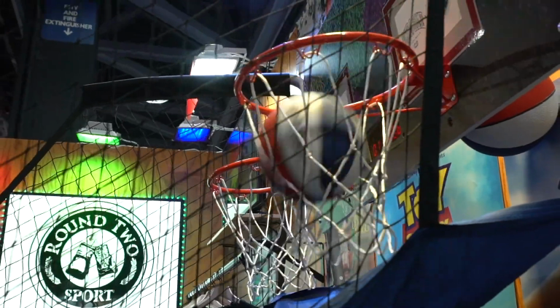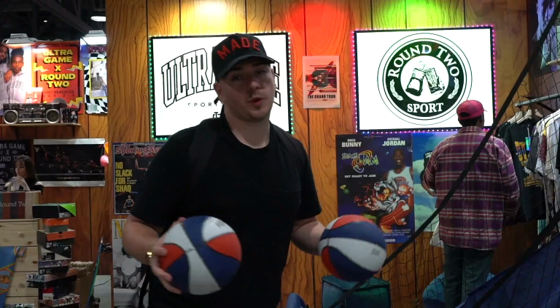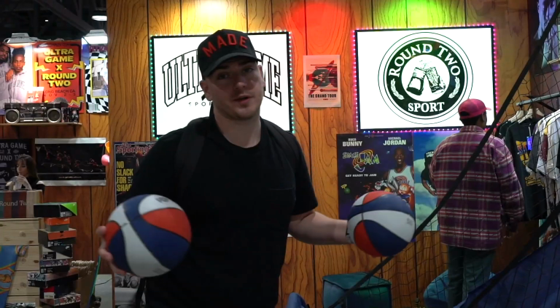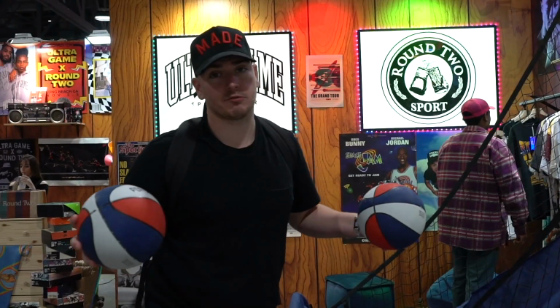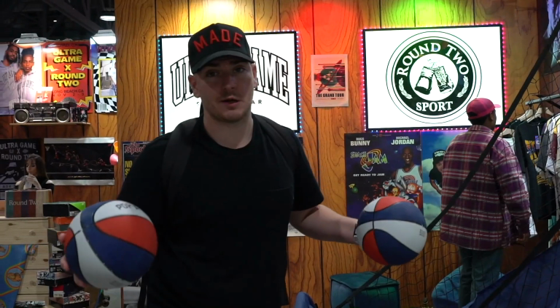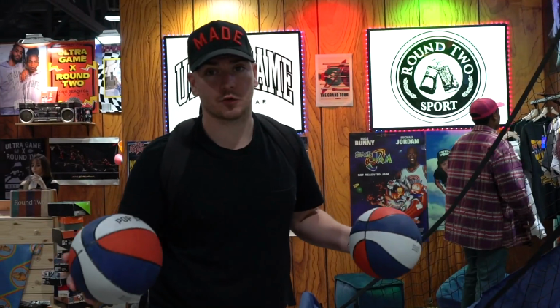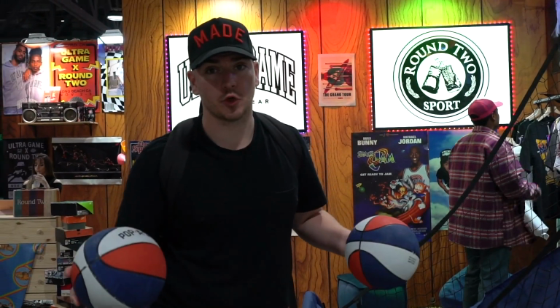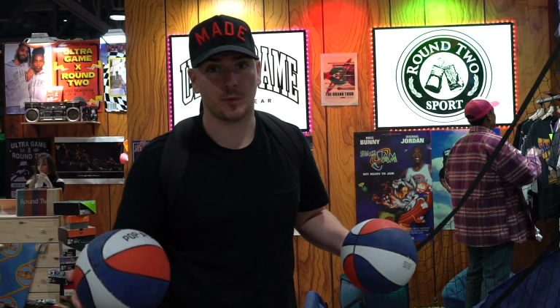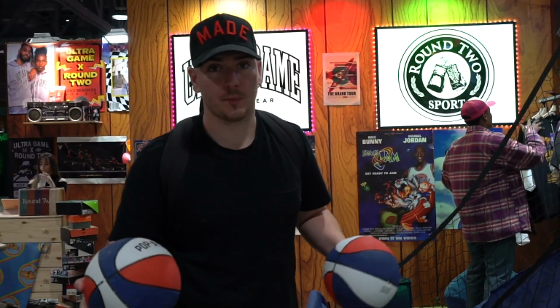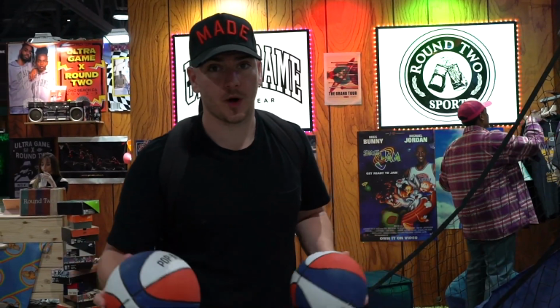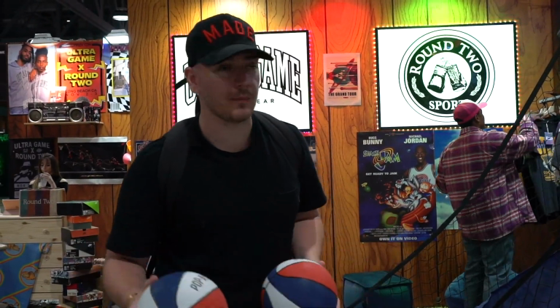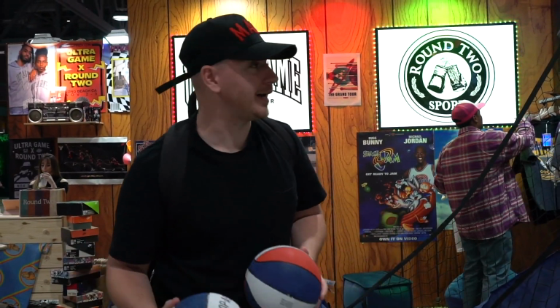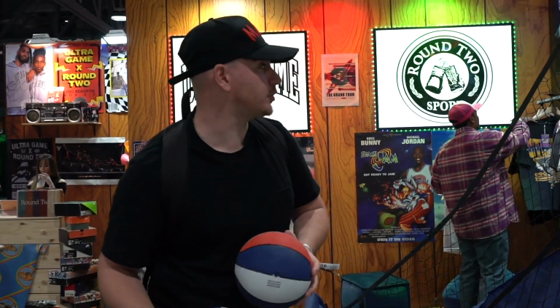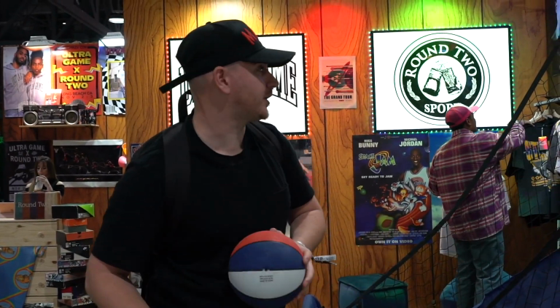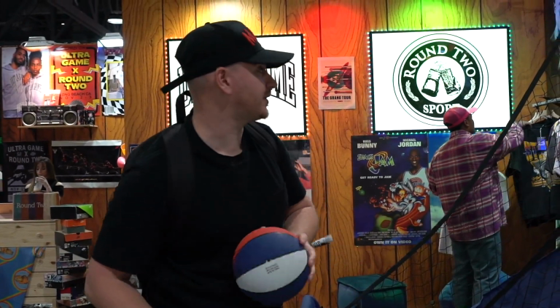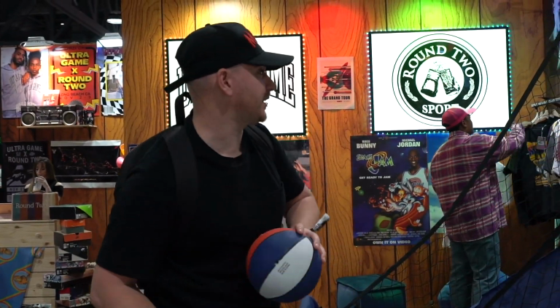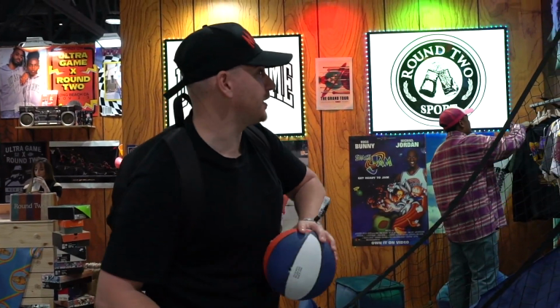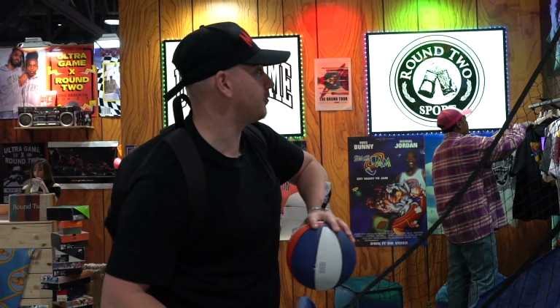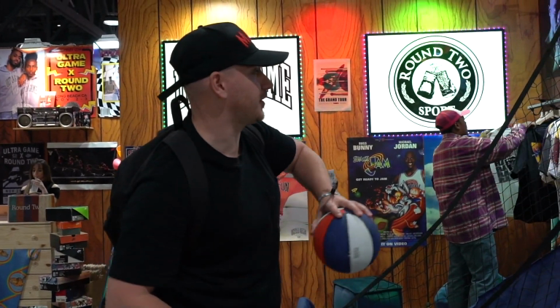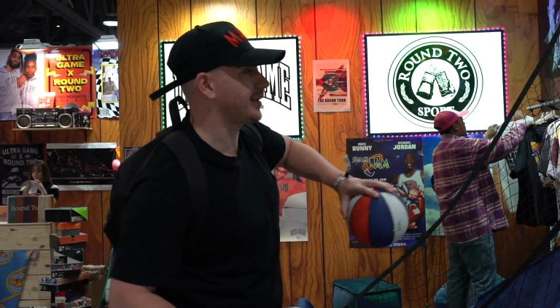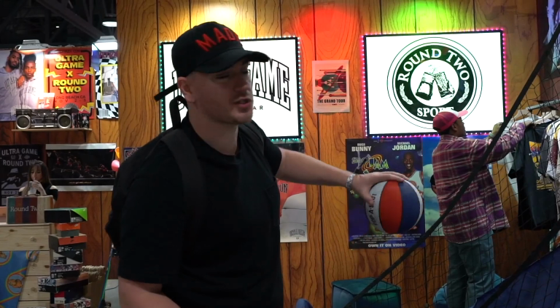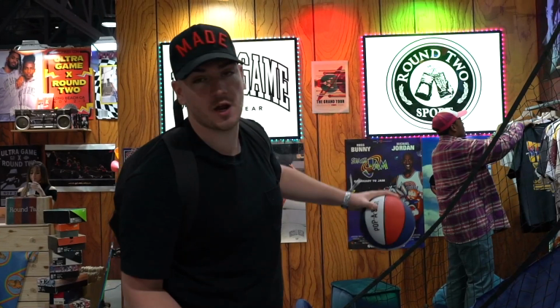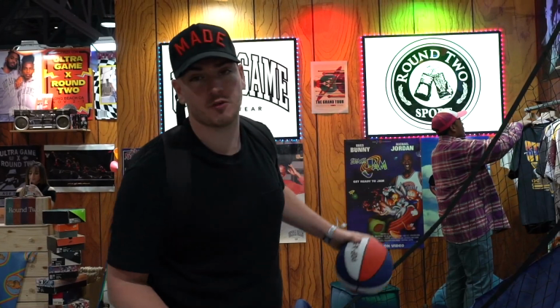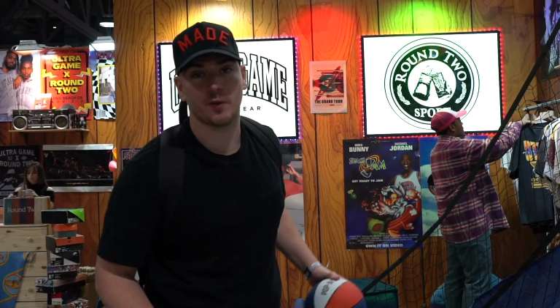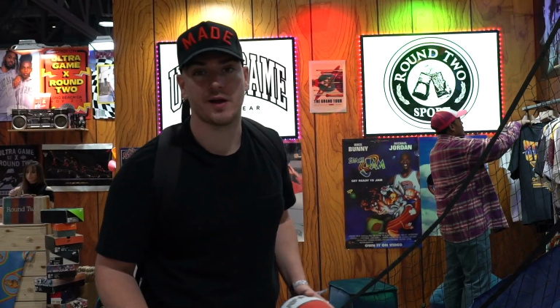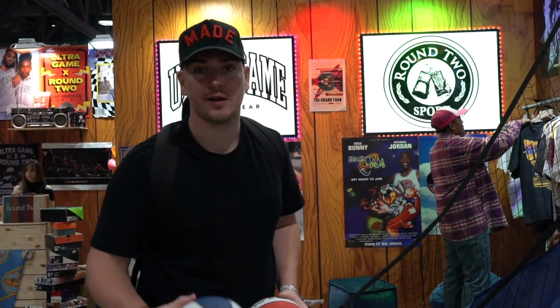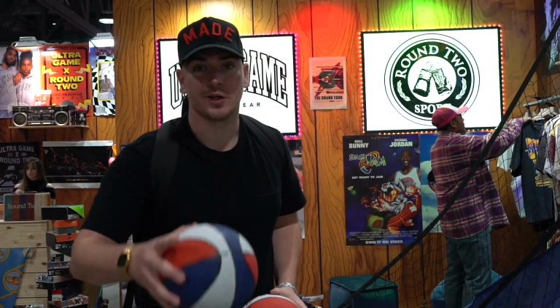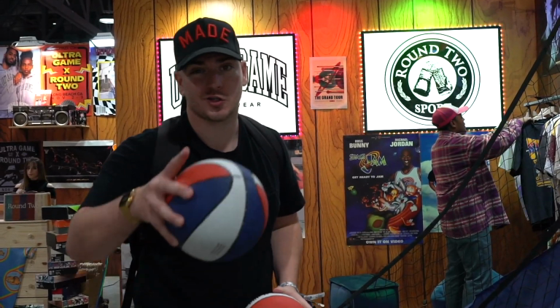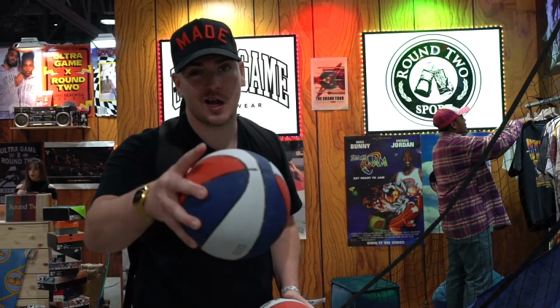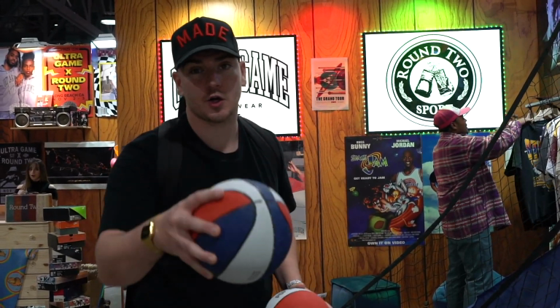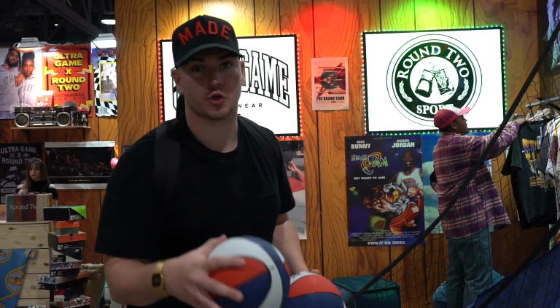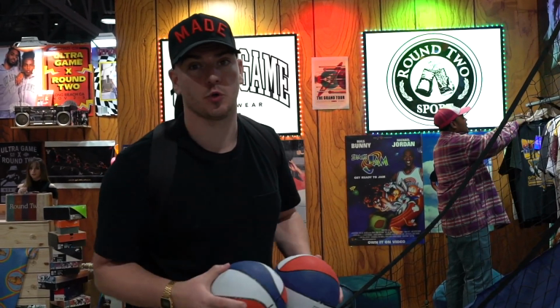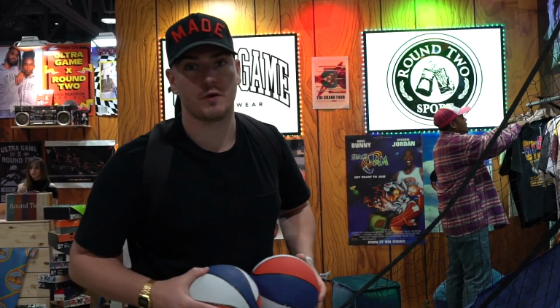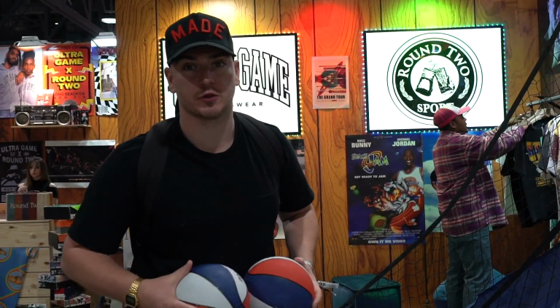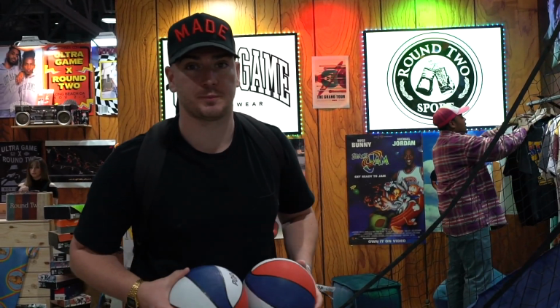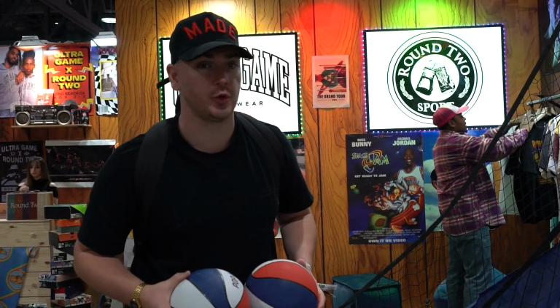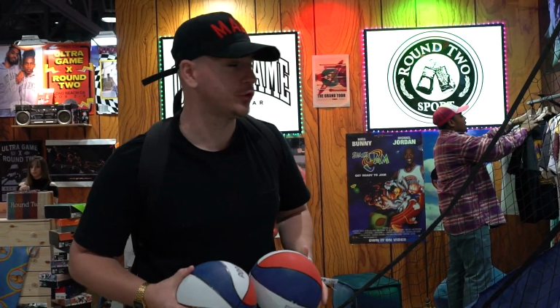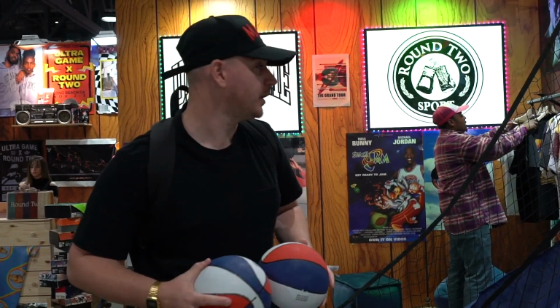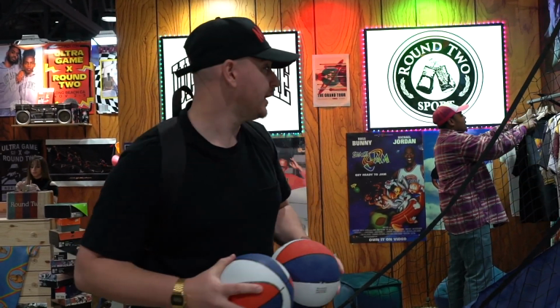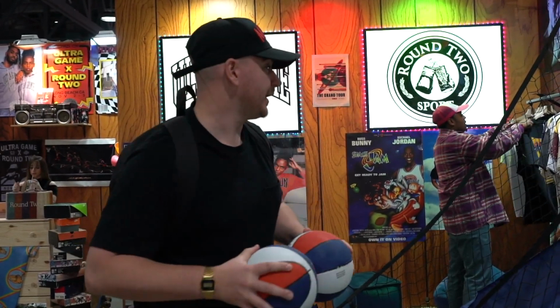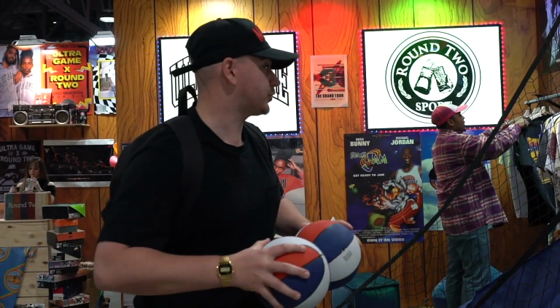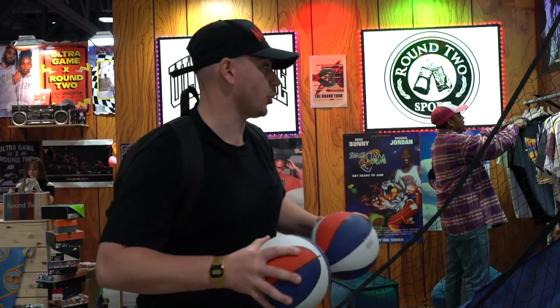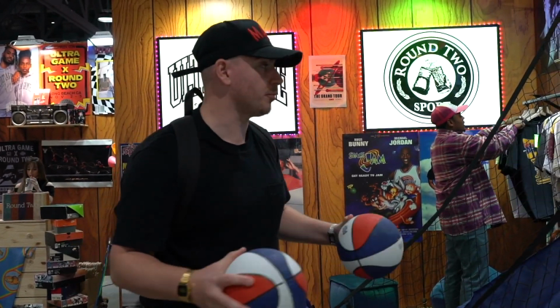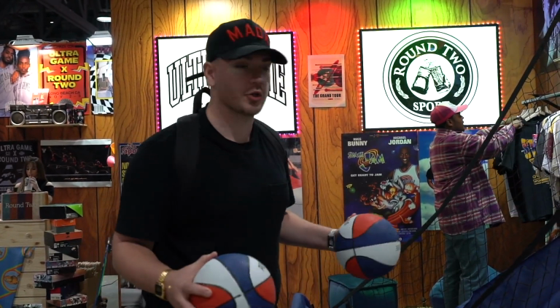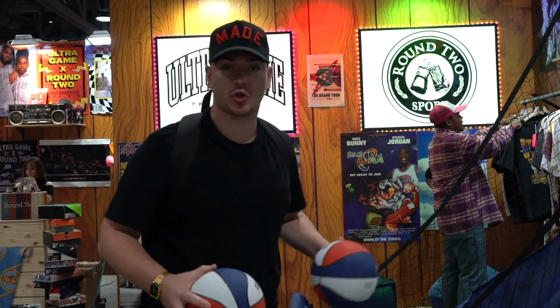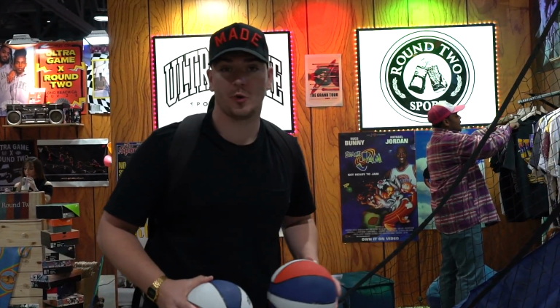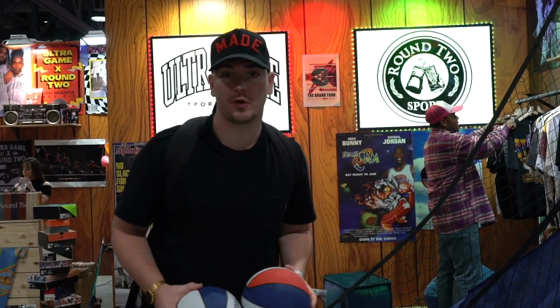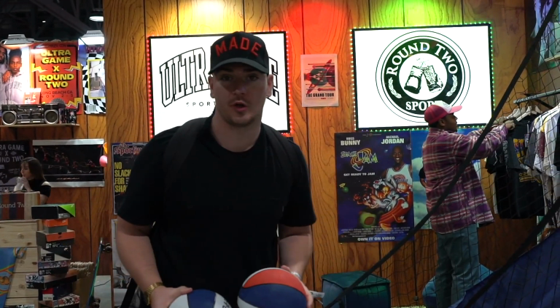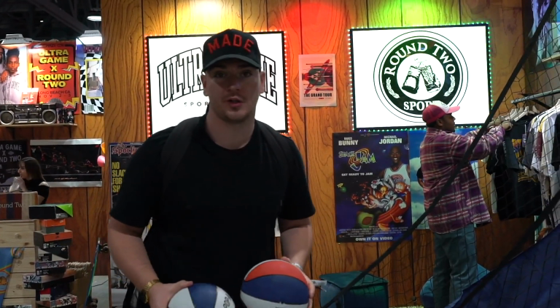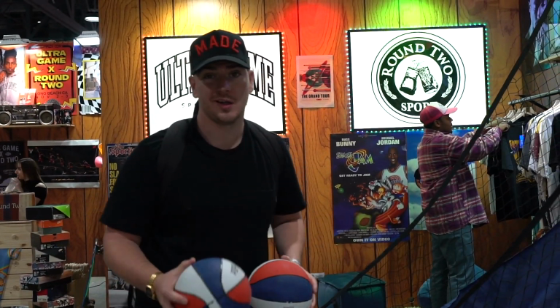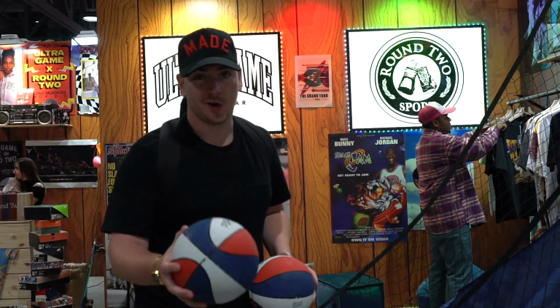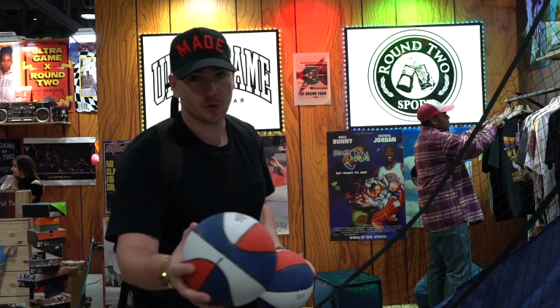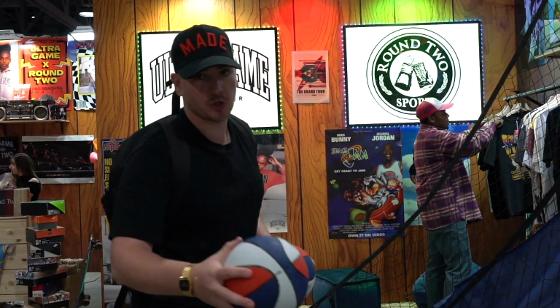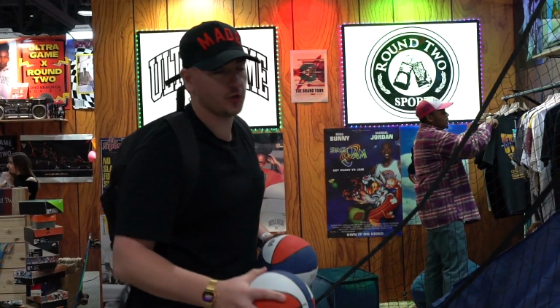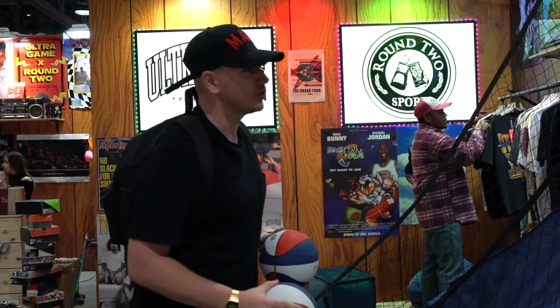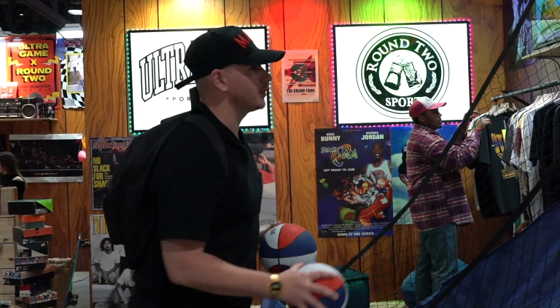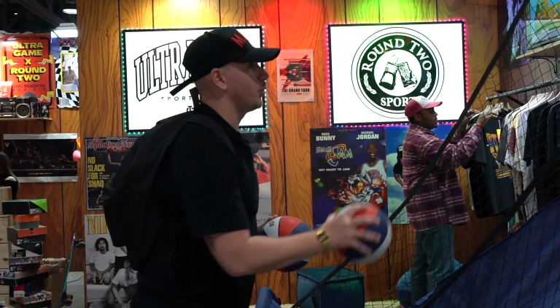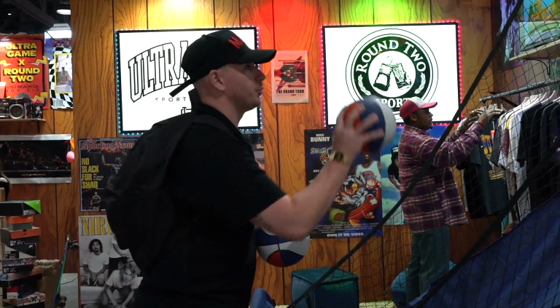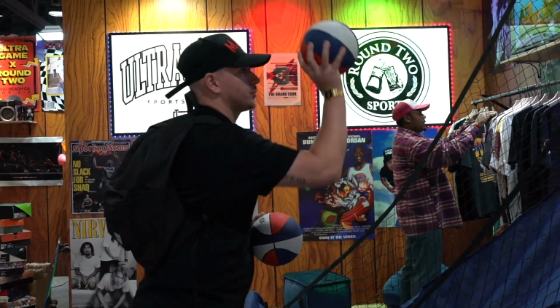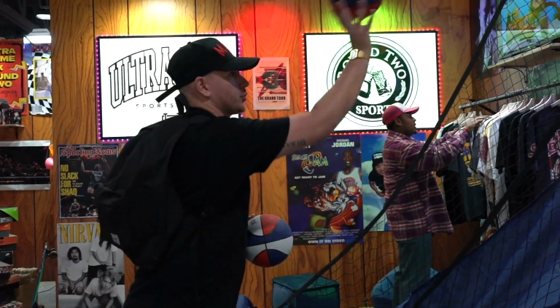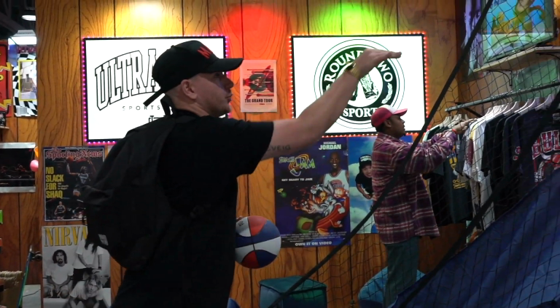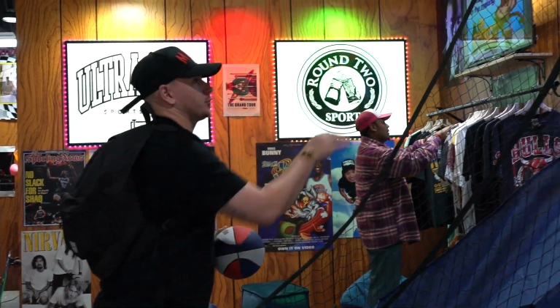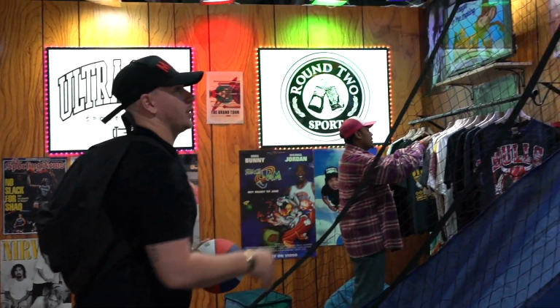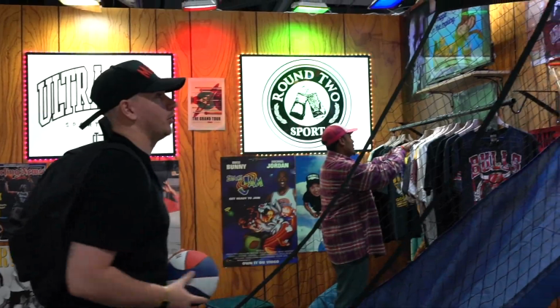We're in a Round Two pop-up — as you can see, vintage everywhere. Shout out Sean Weatherspoon, there's so much going on. Reach the shoot as well.